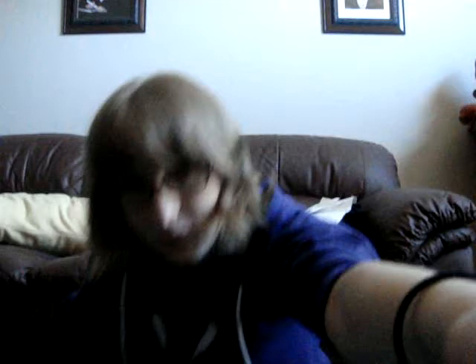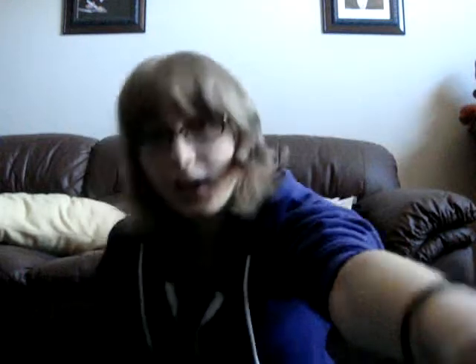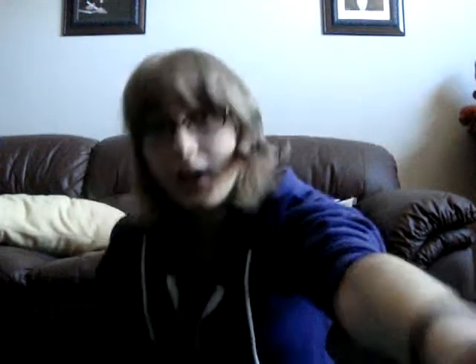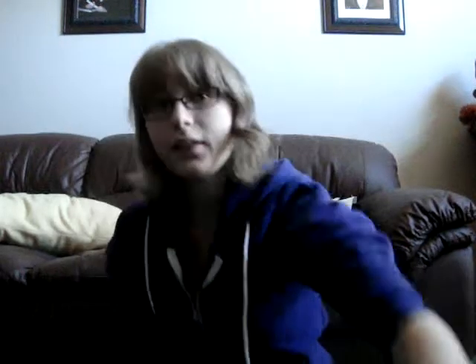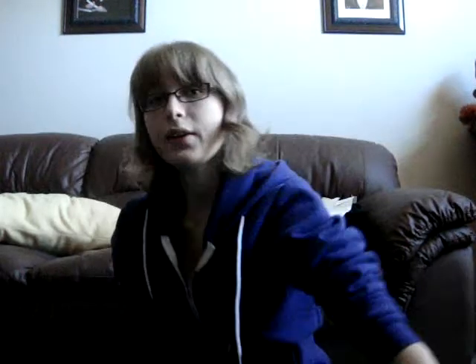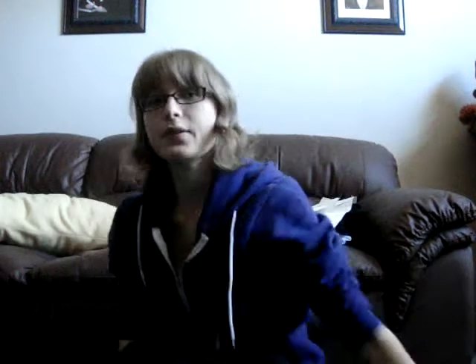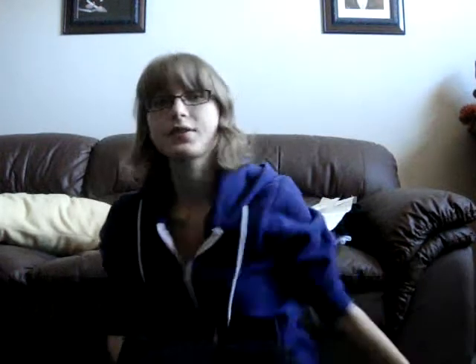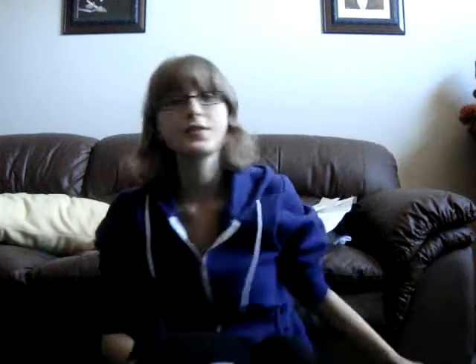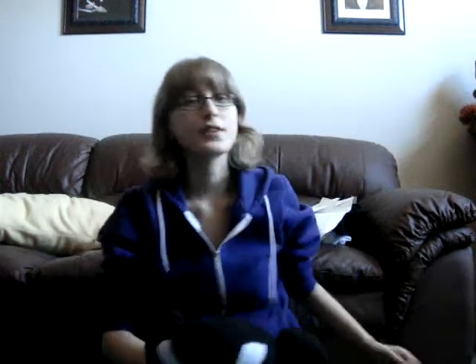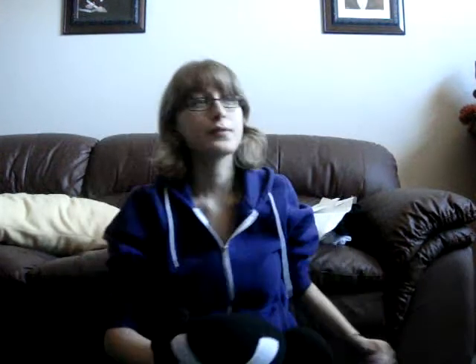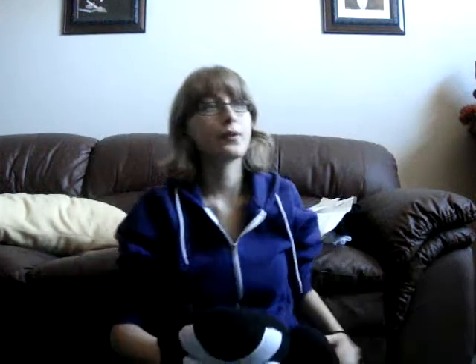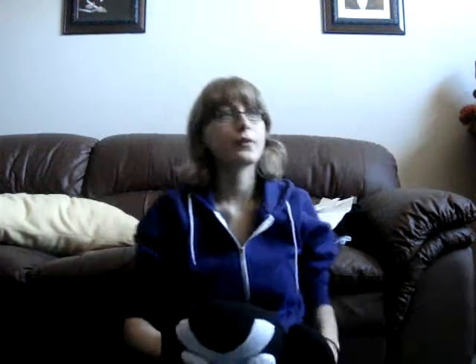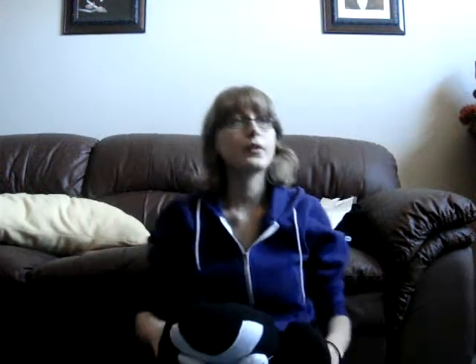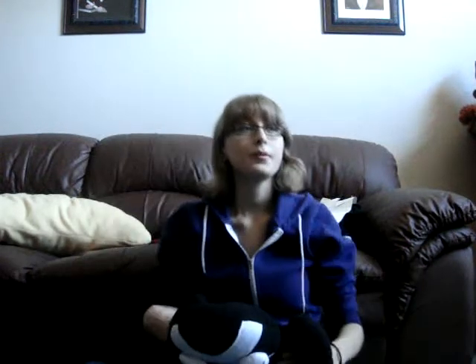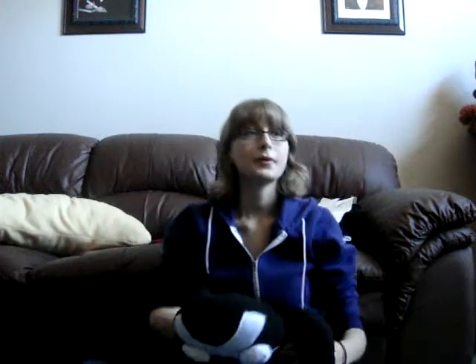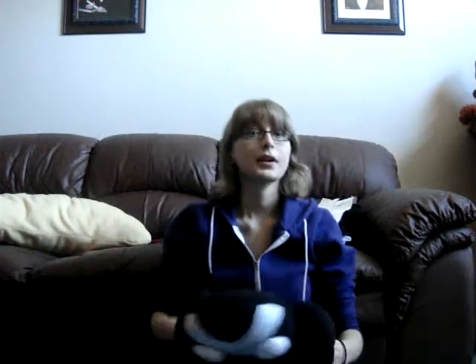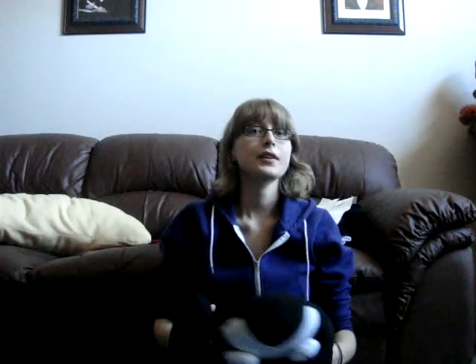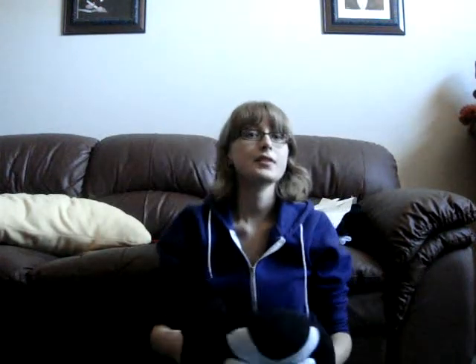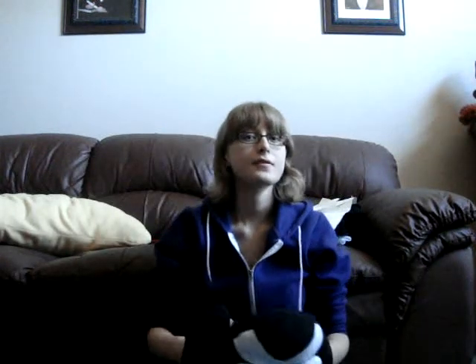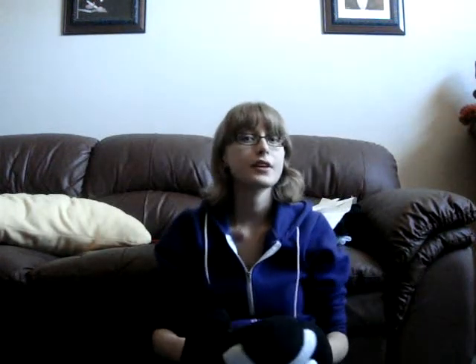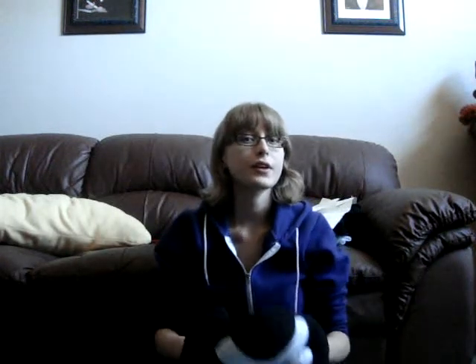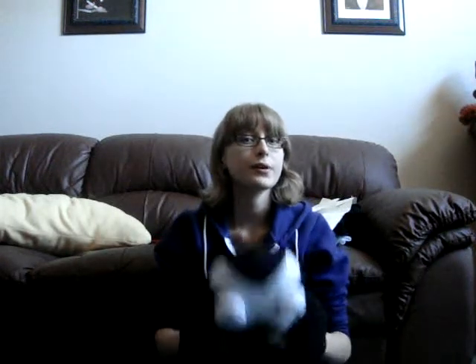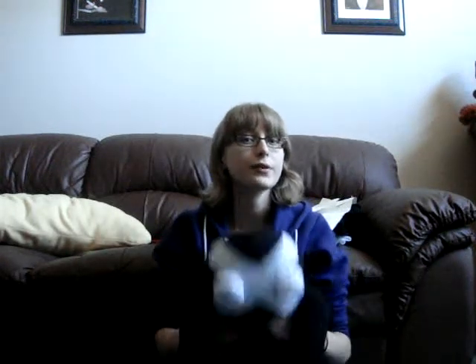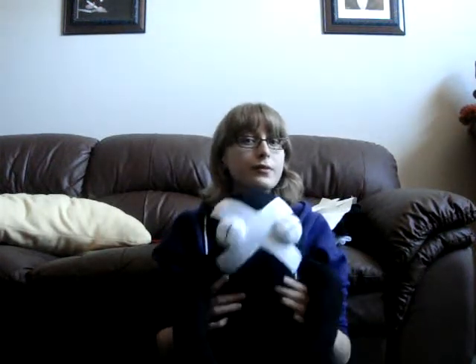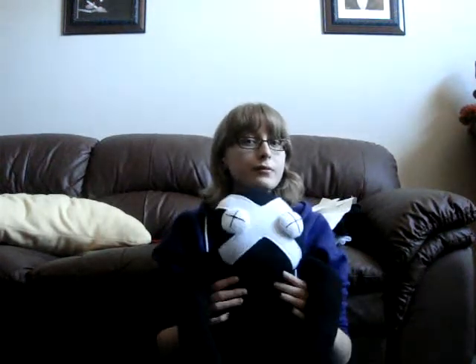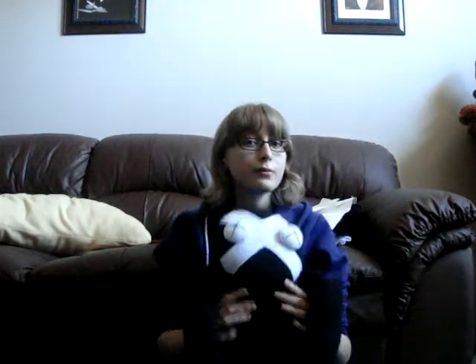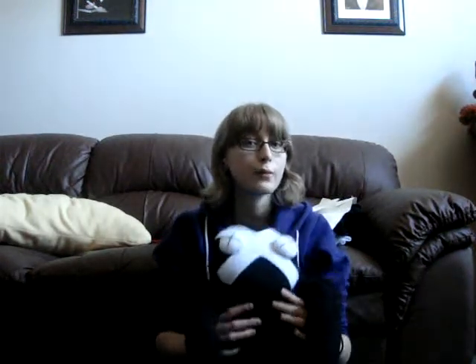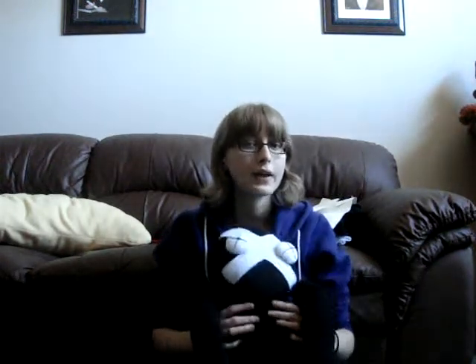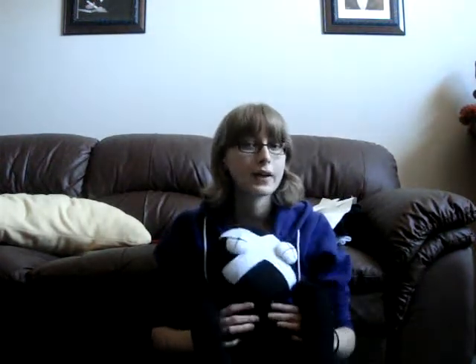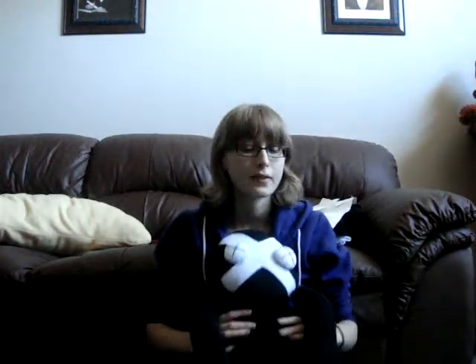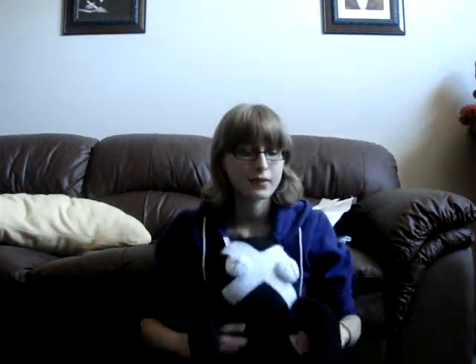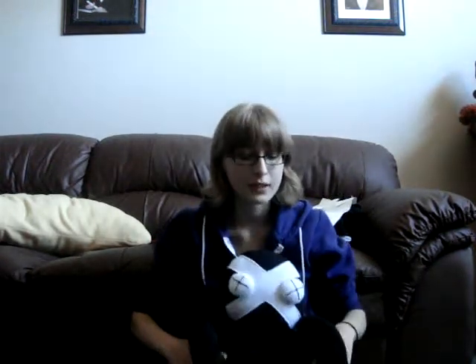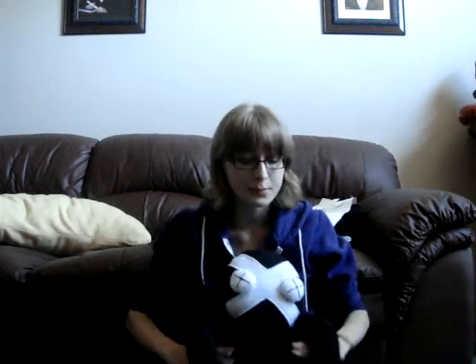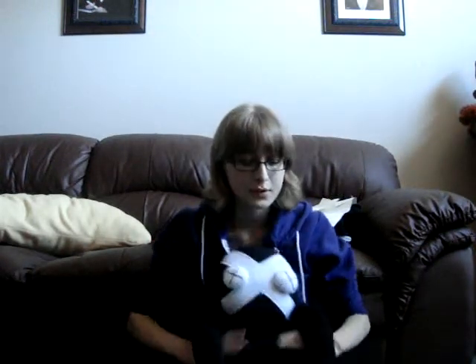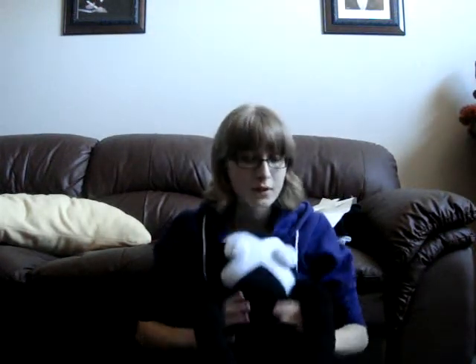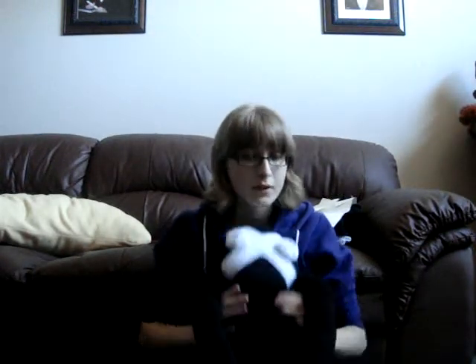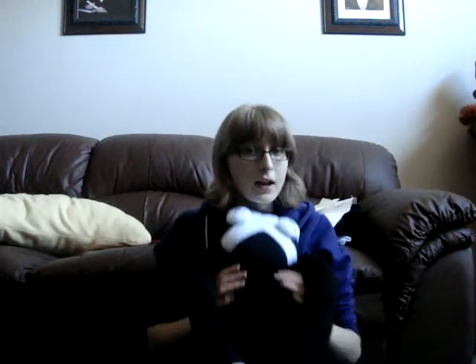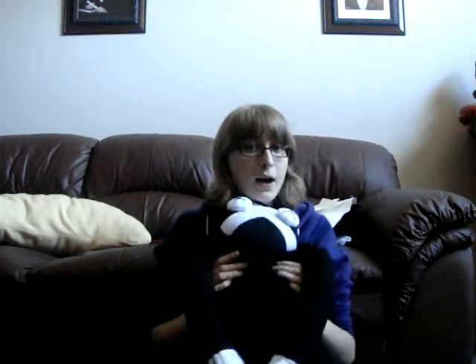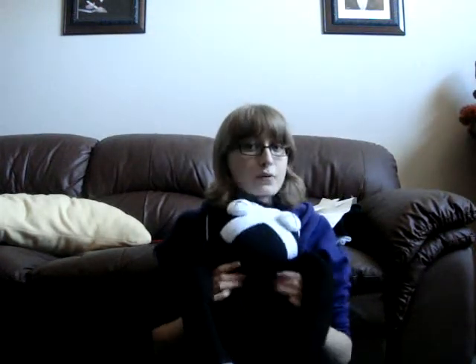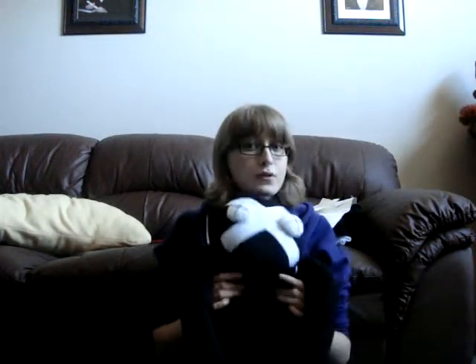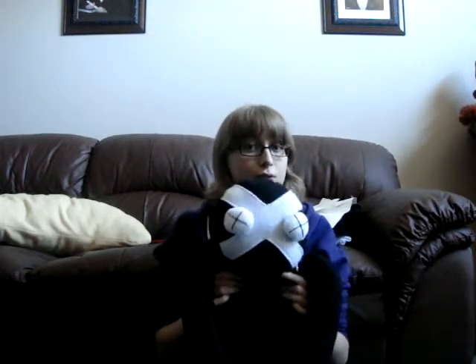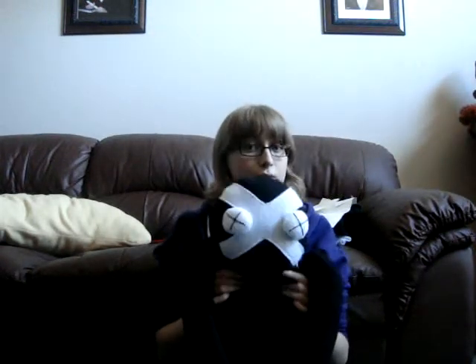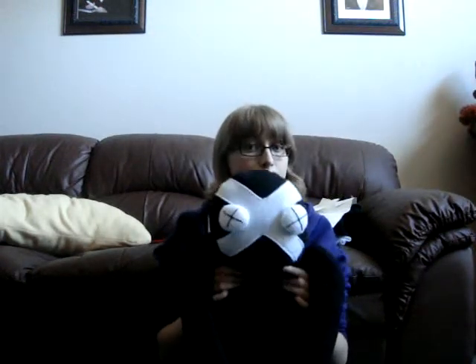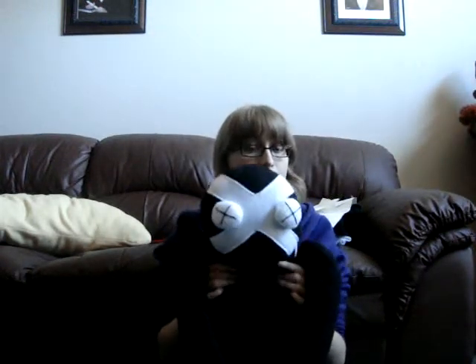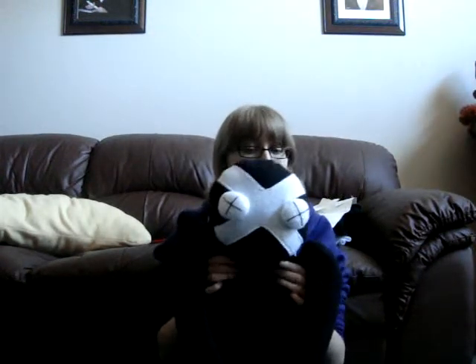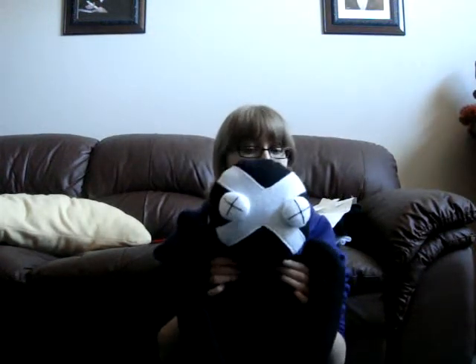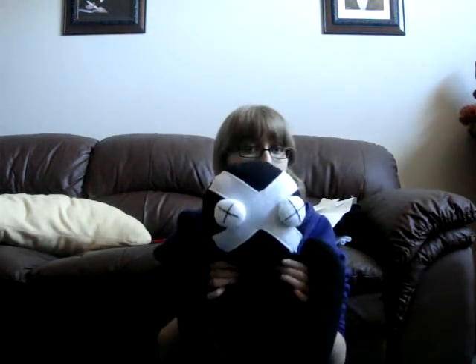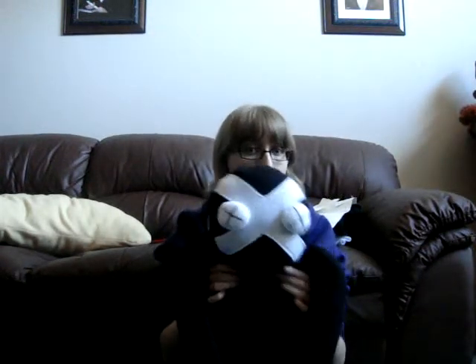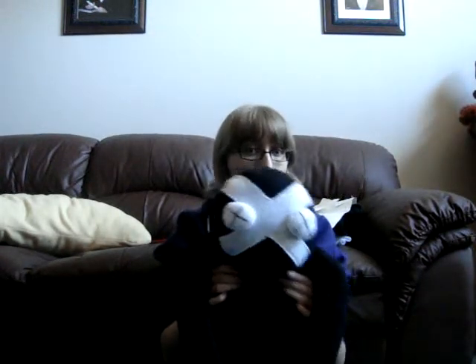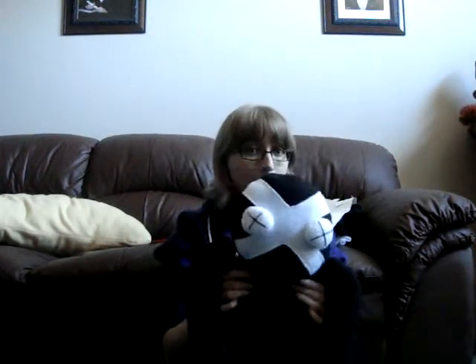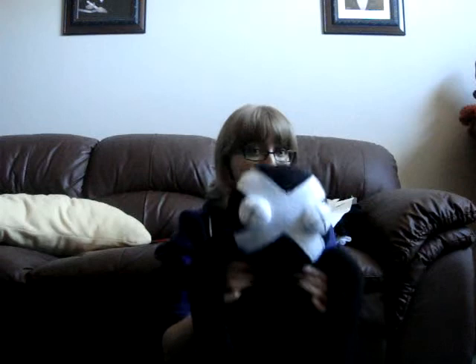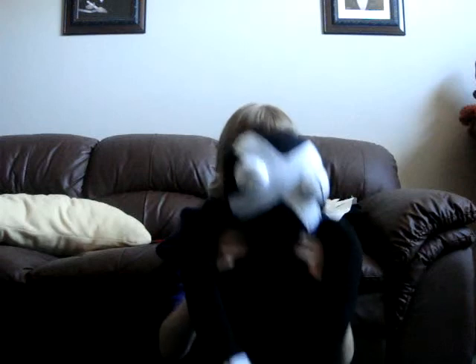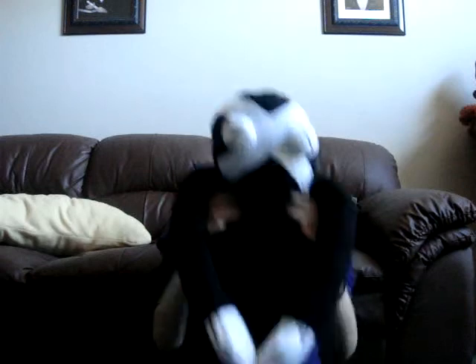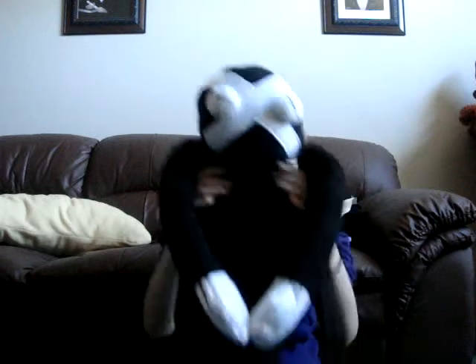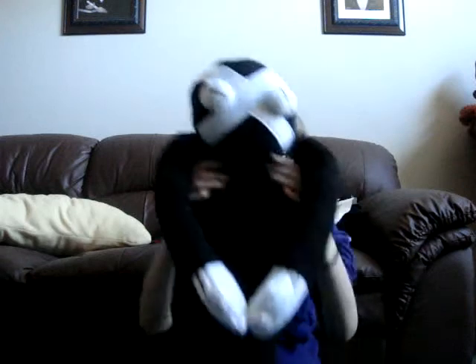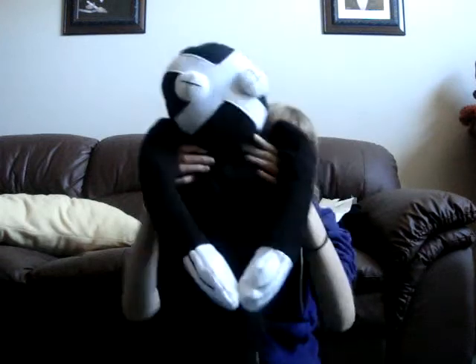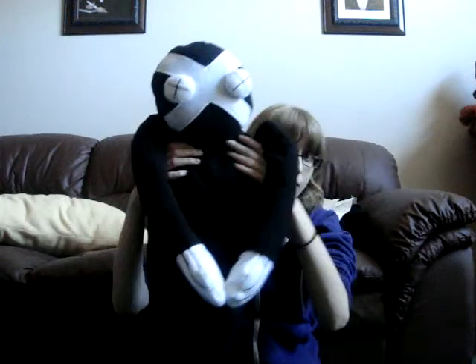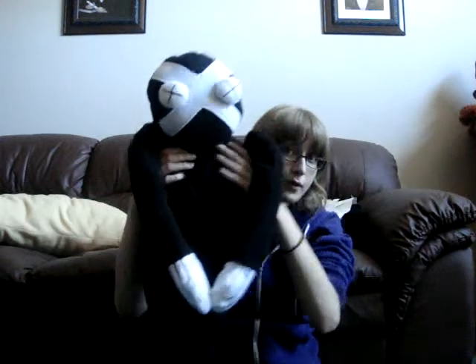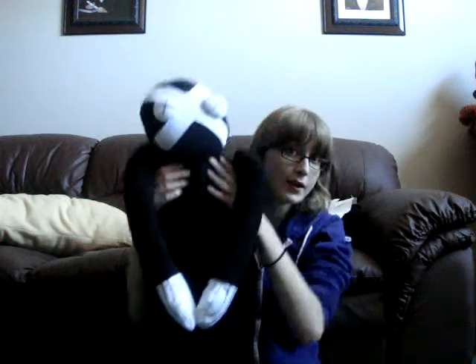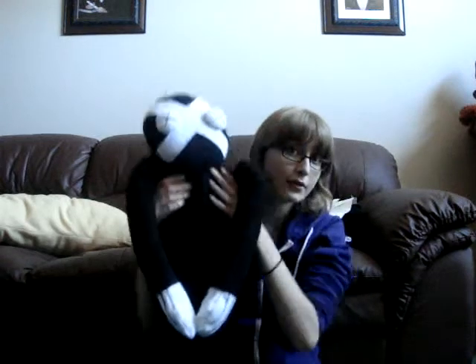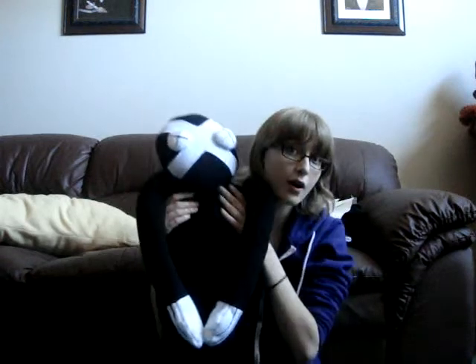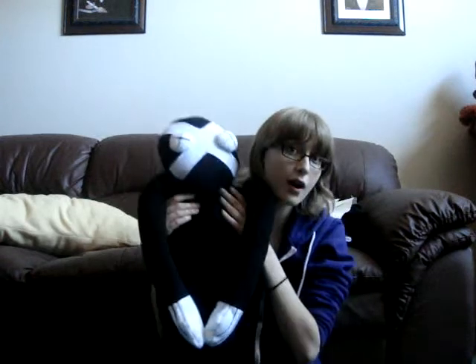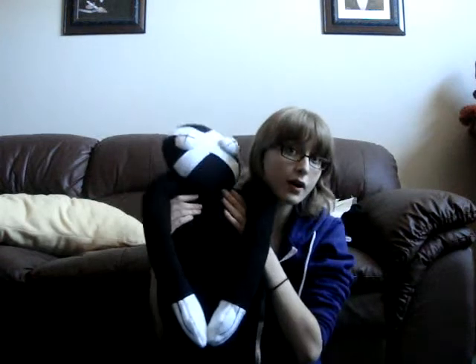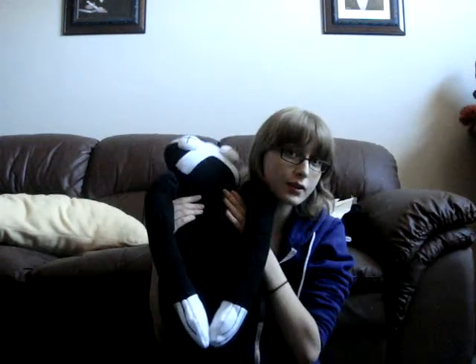Hello, this is Chee Vocal making this video with tips on how to make Chibi Ragnarok.